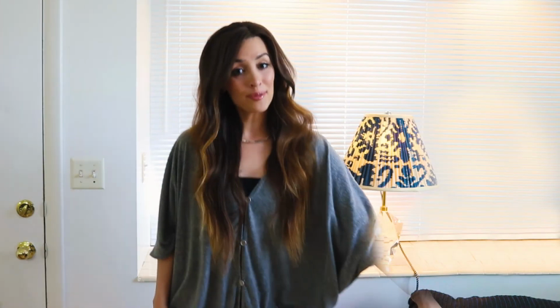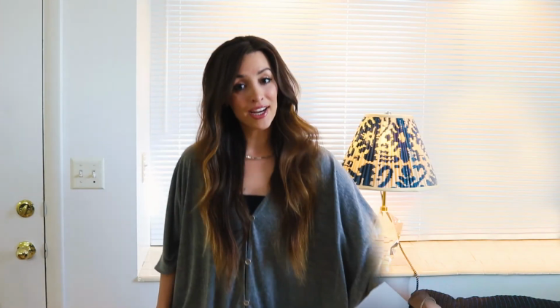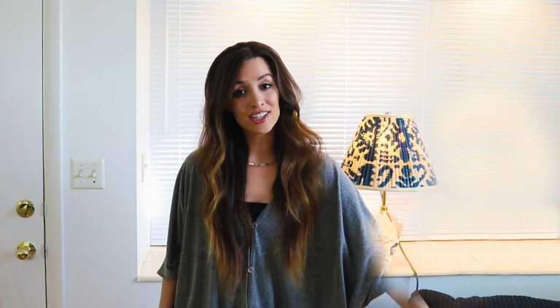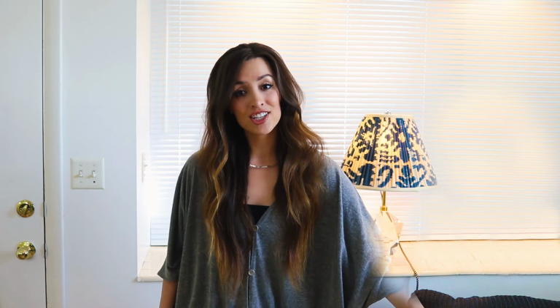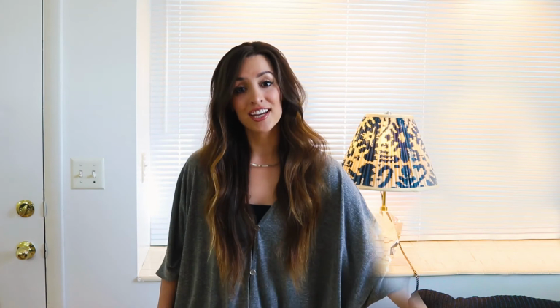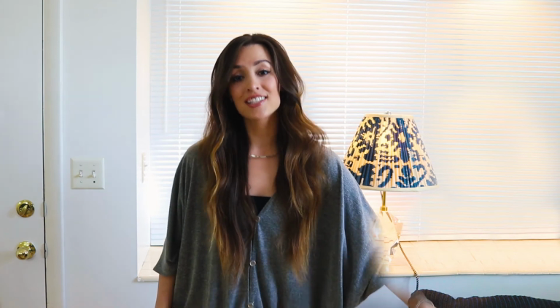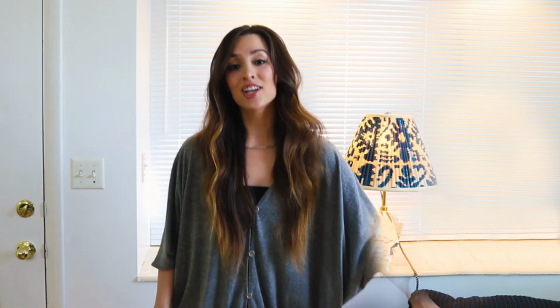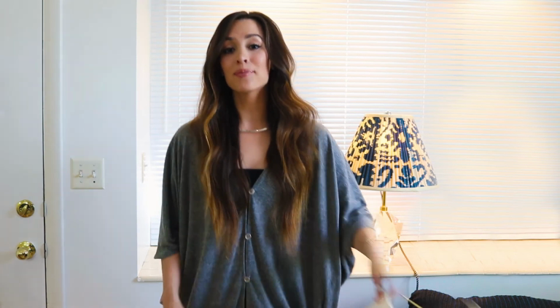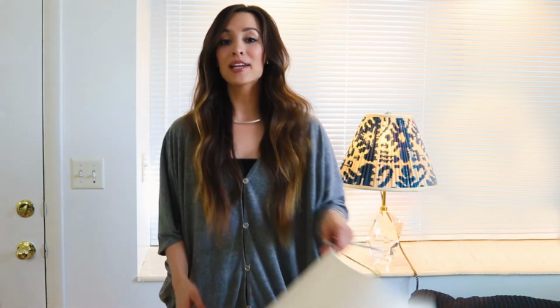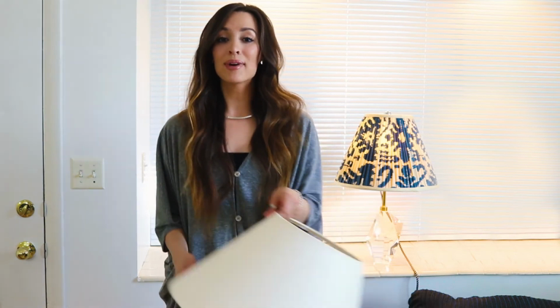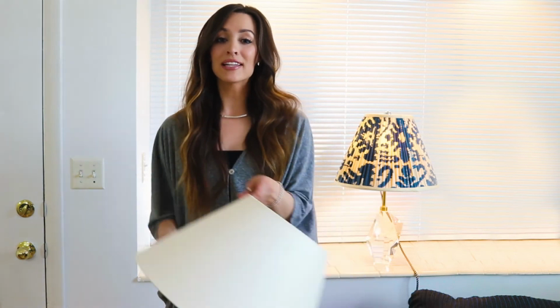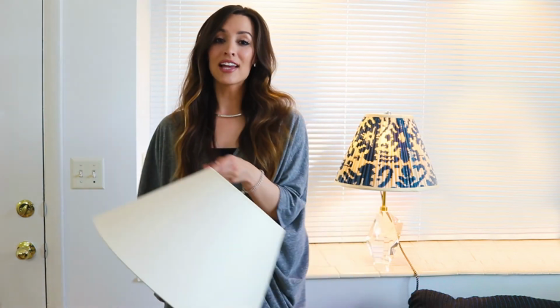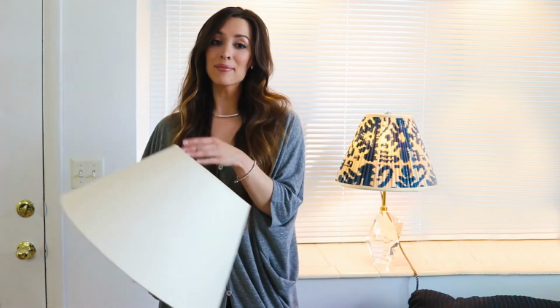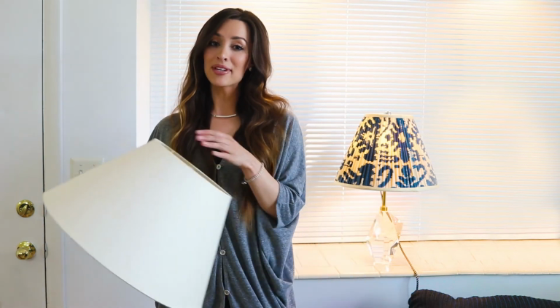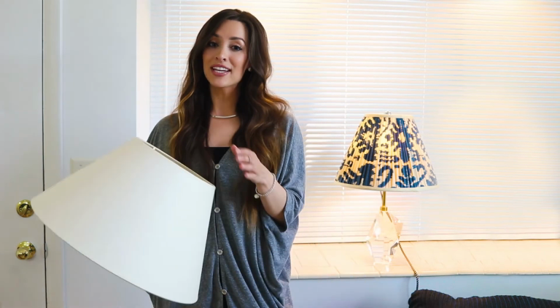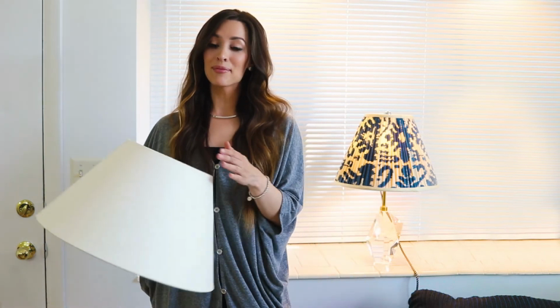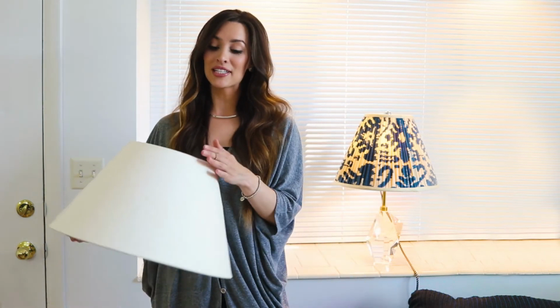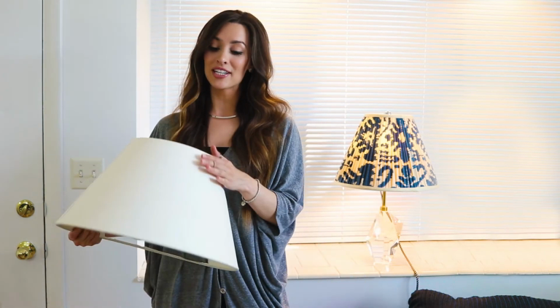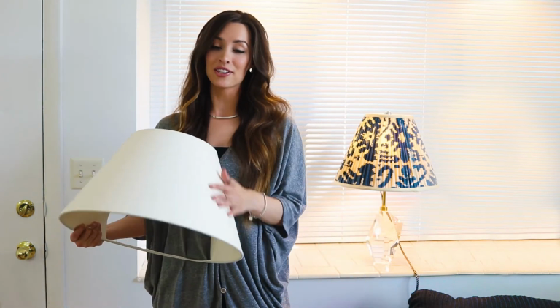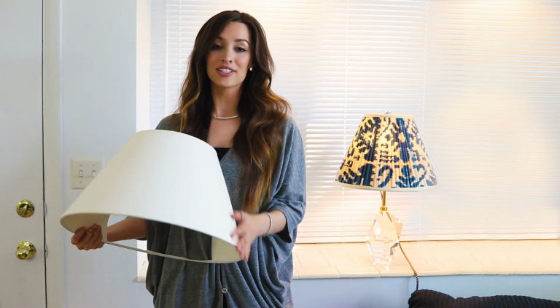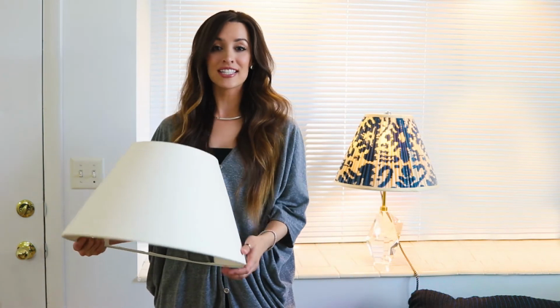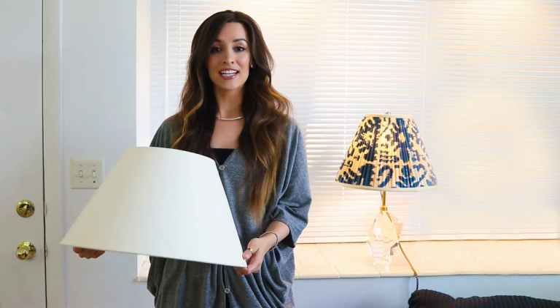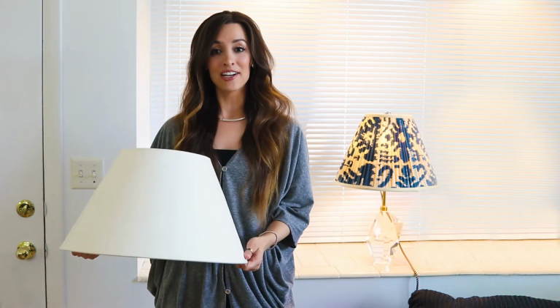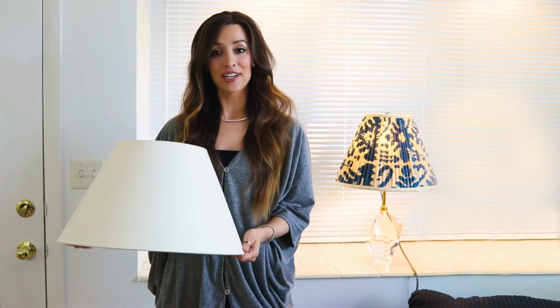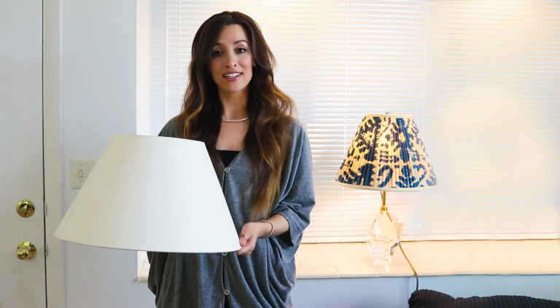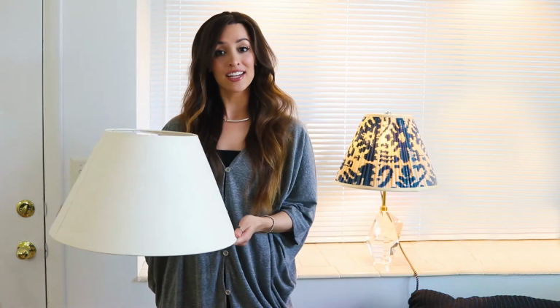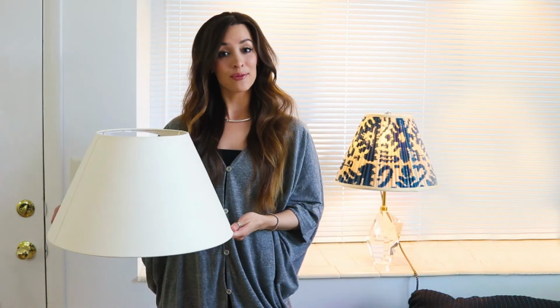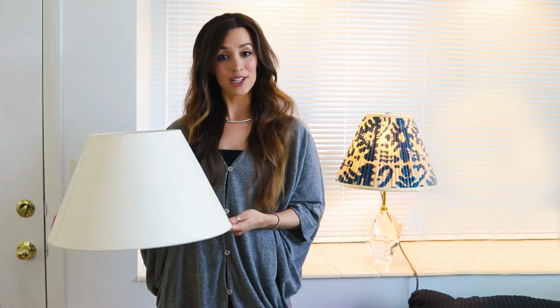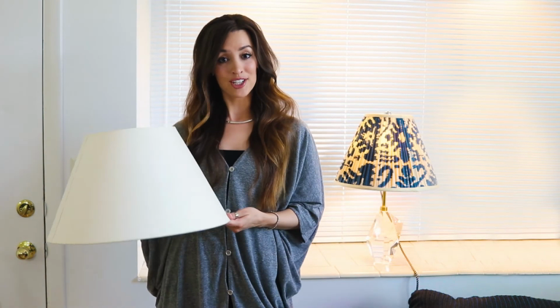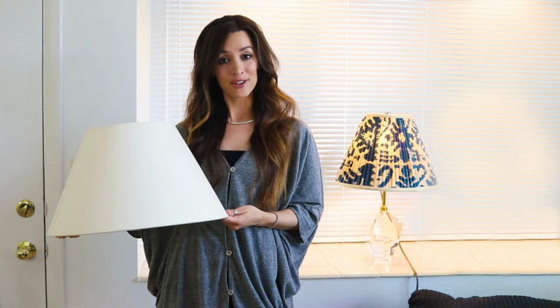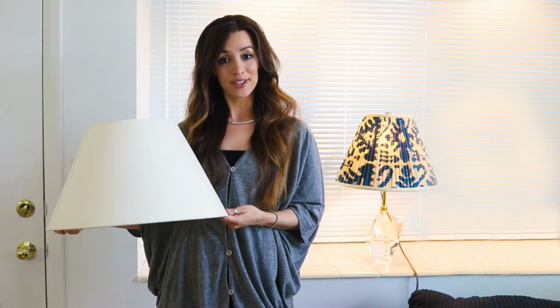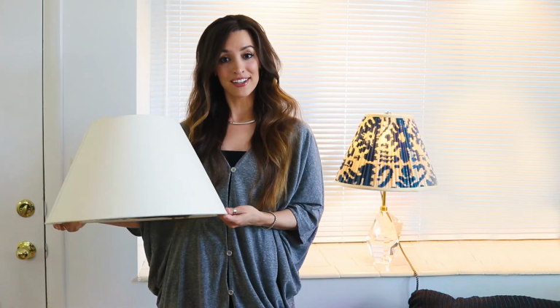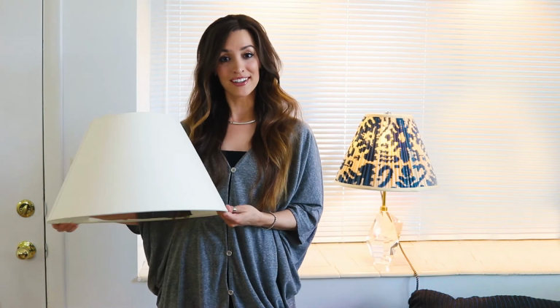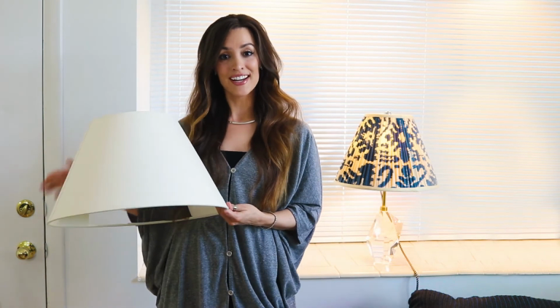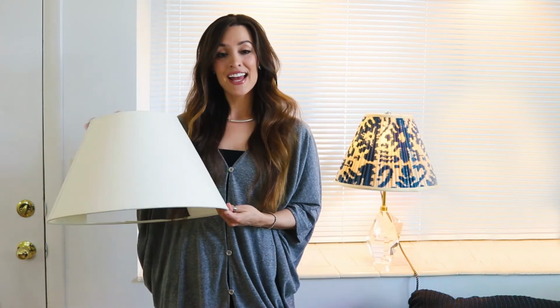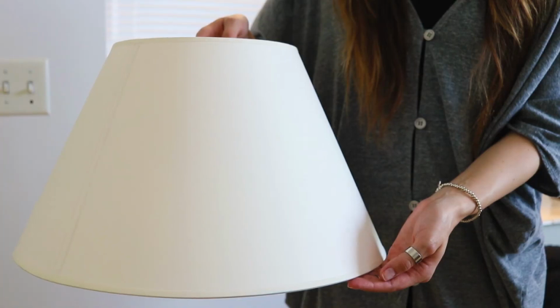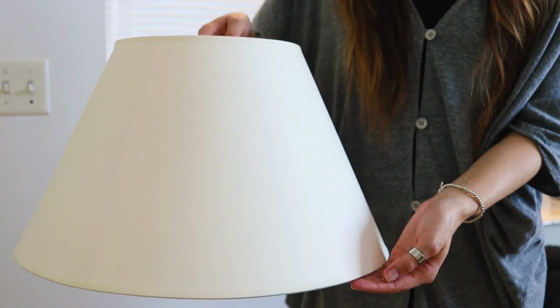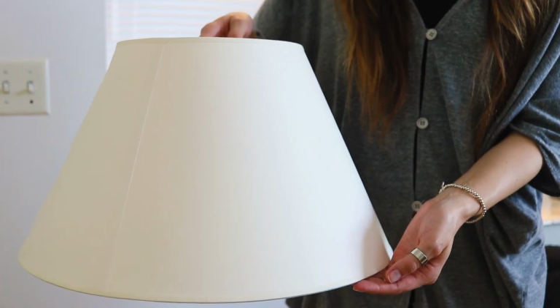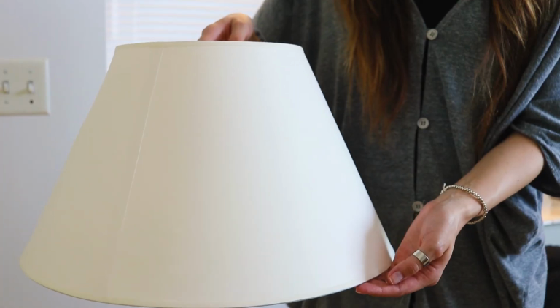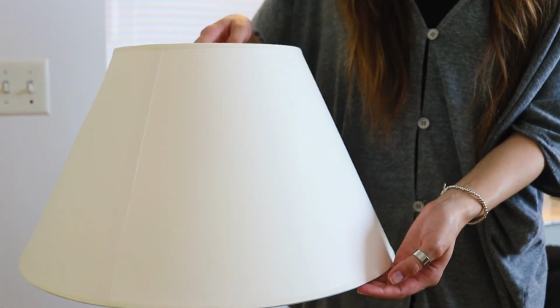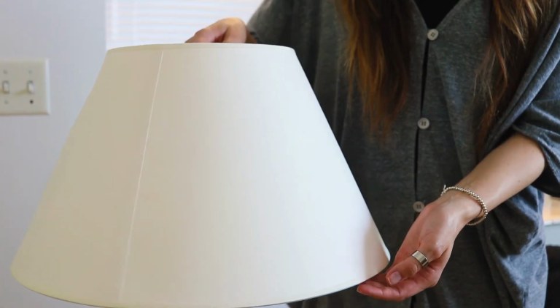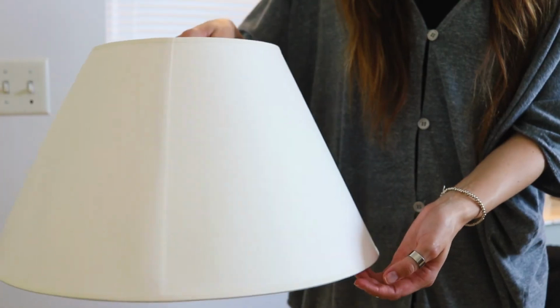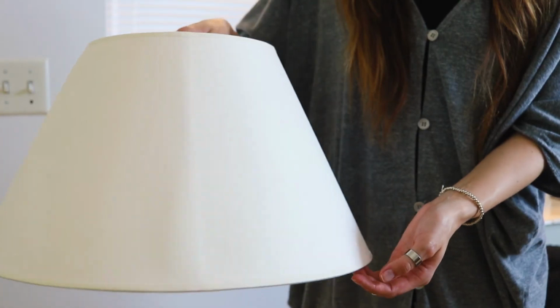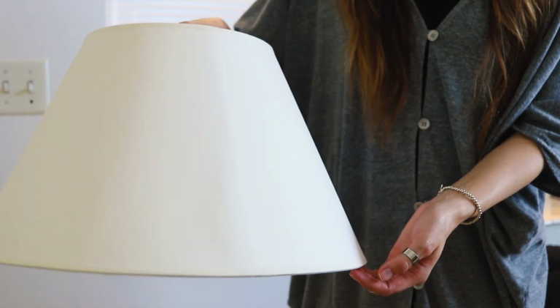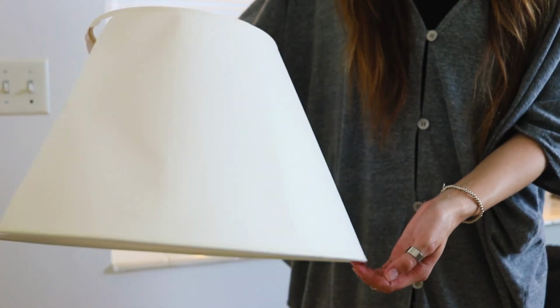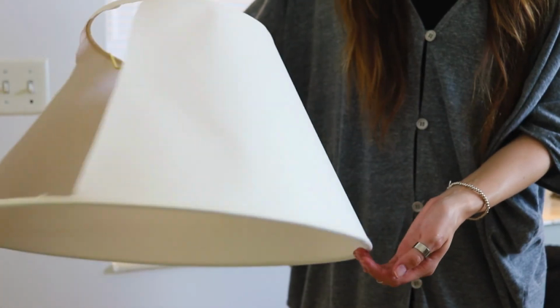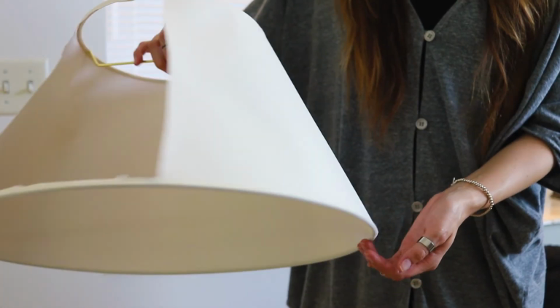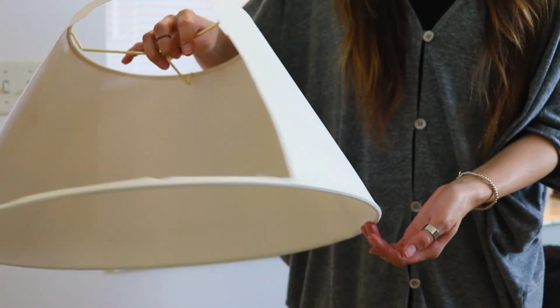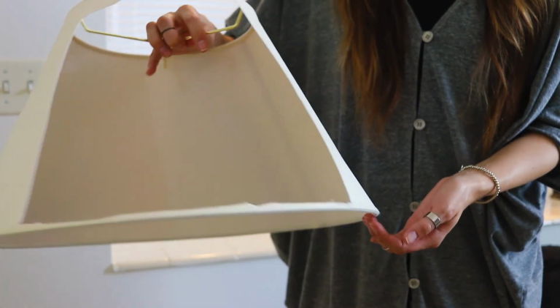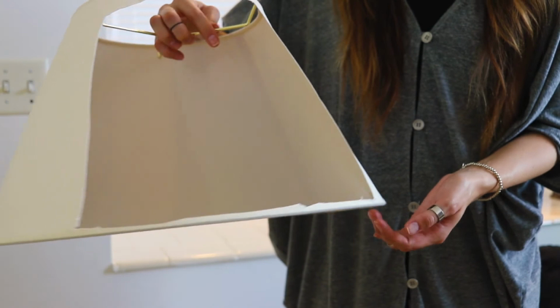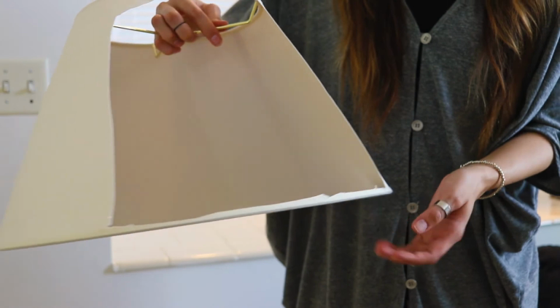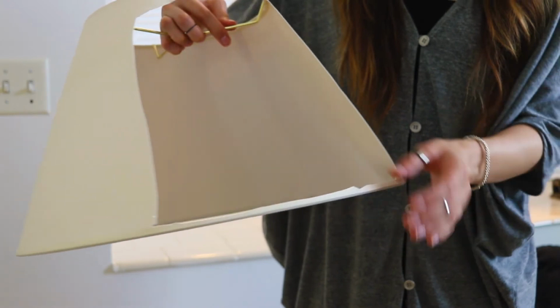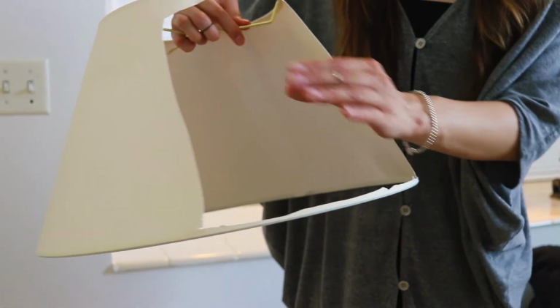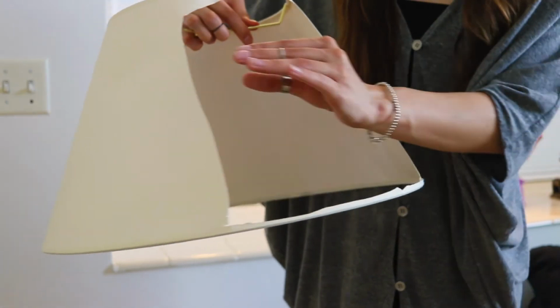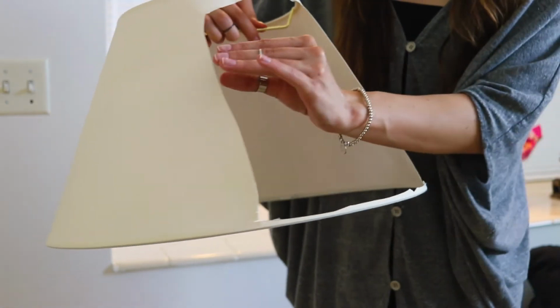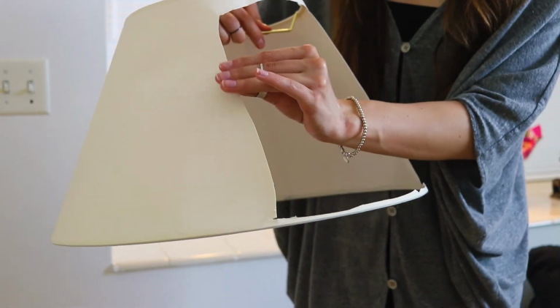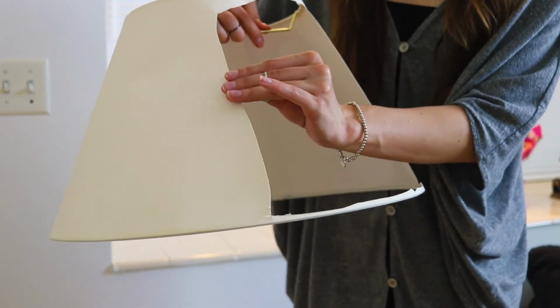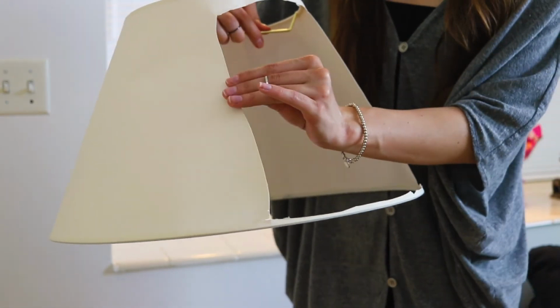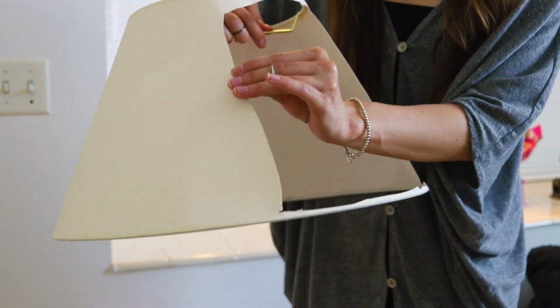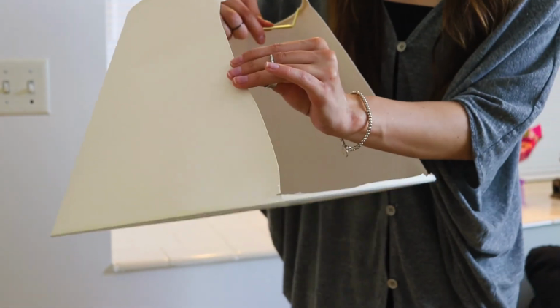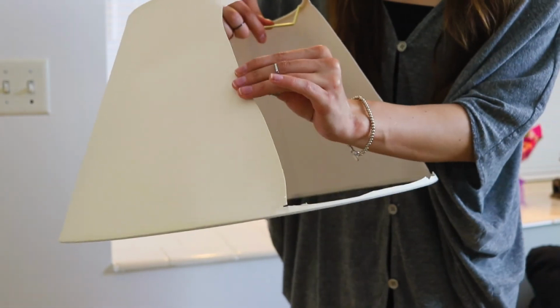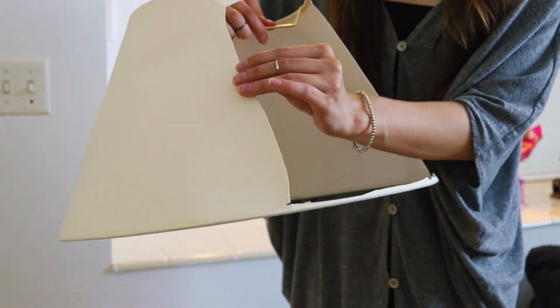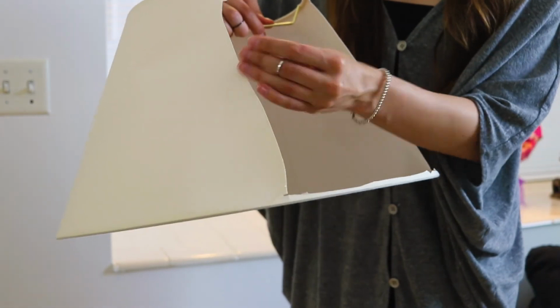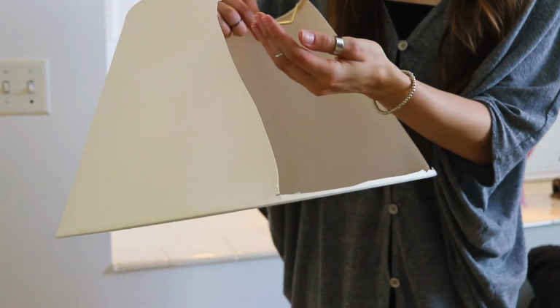Hardback shades are made by laminating a material to styrene like what is shown here. The outer material can be paper, linen, silk, or wallpaper.